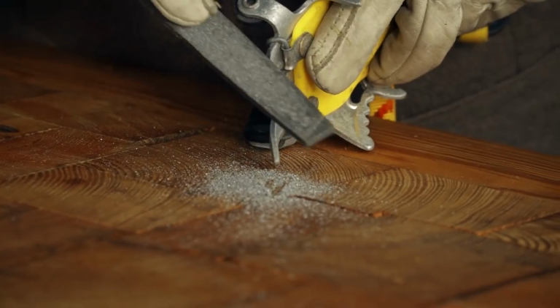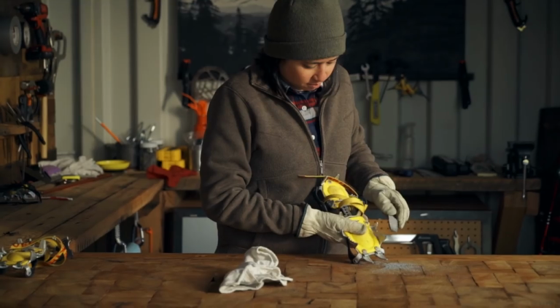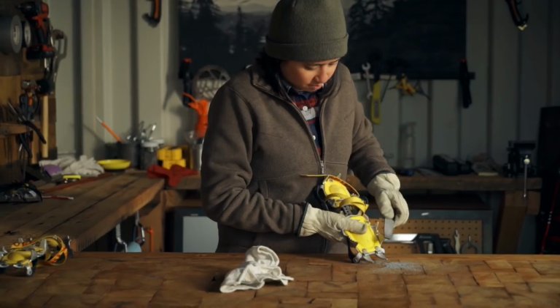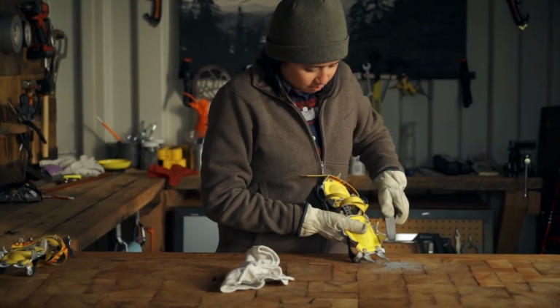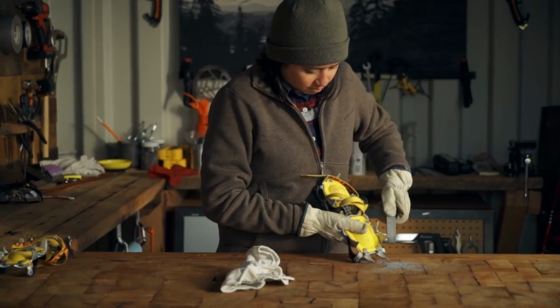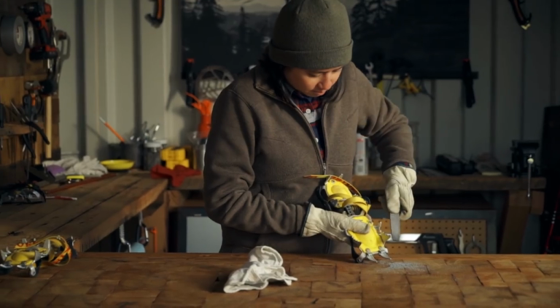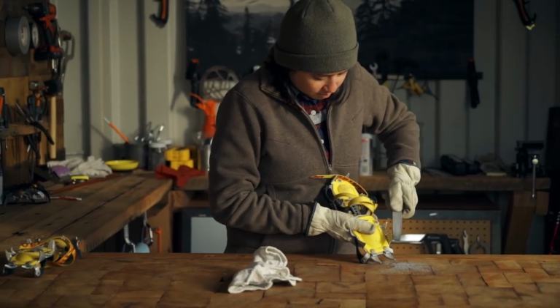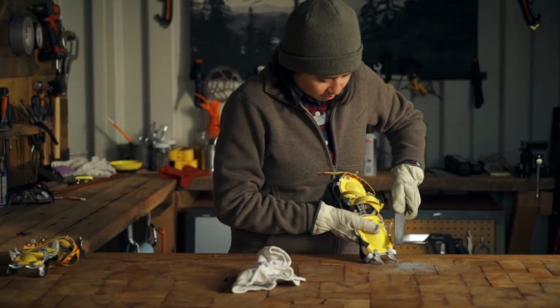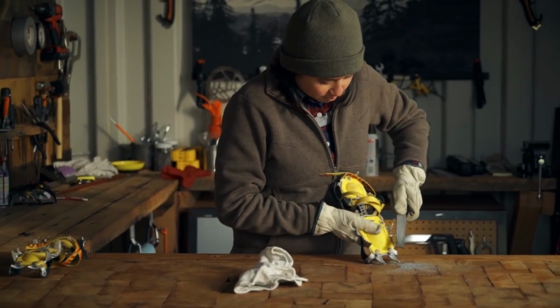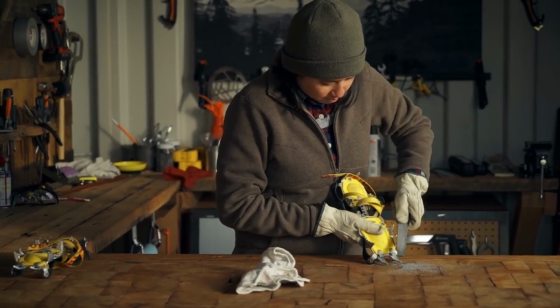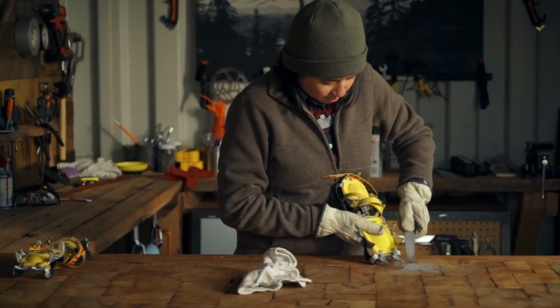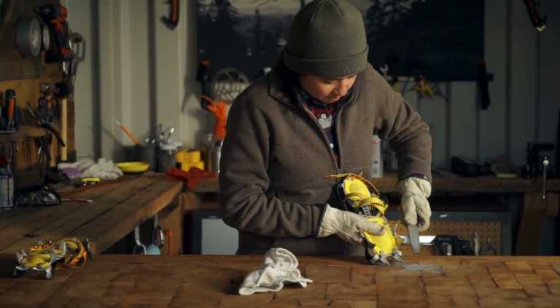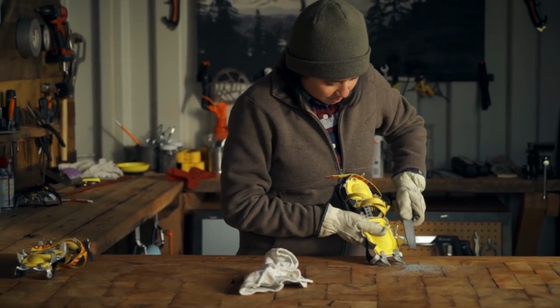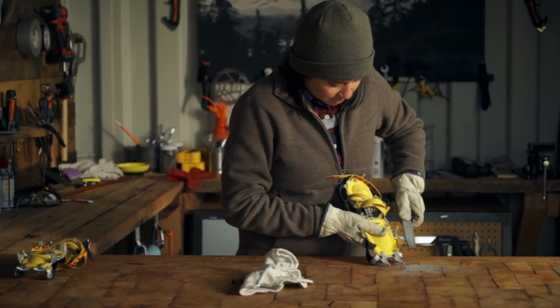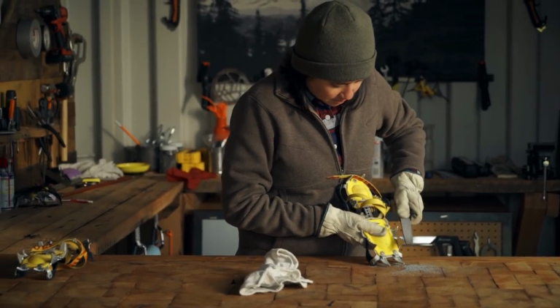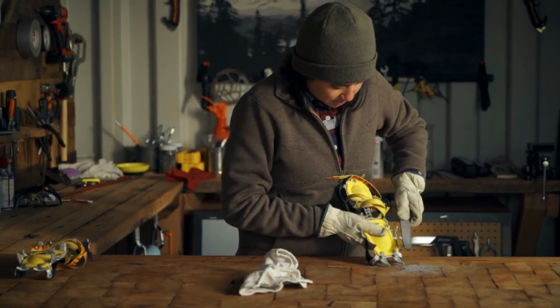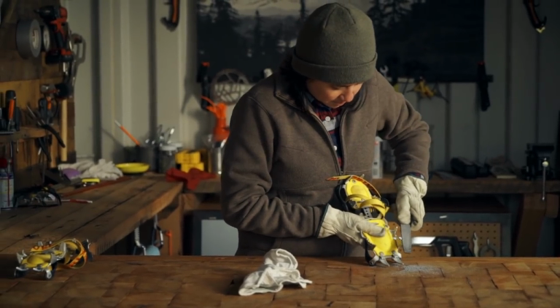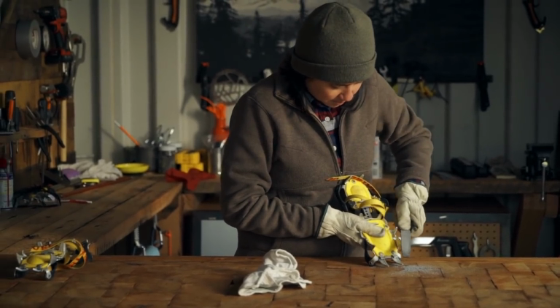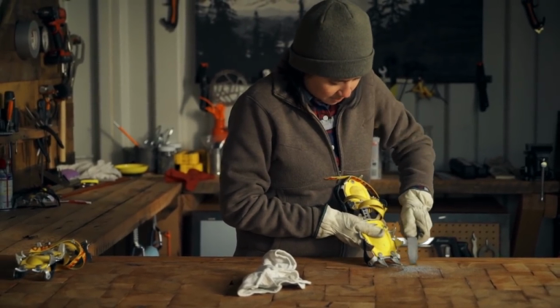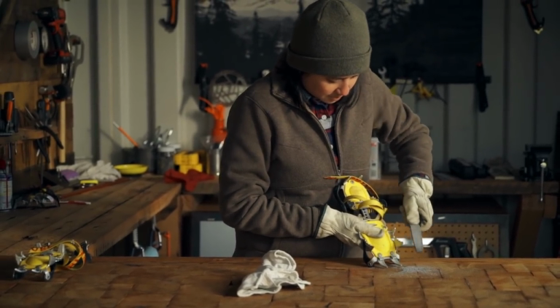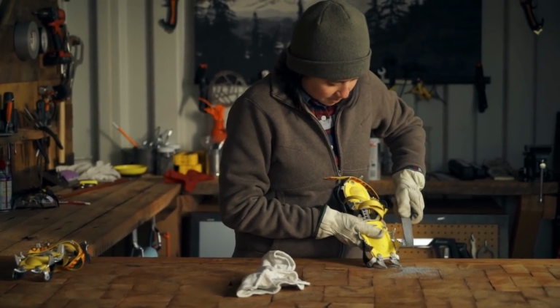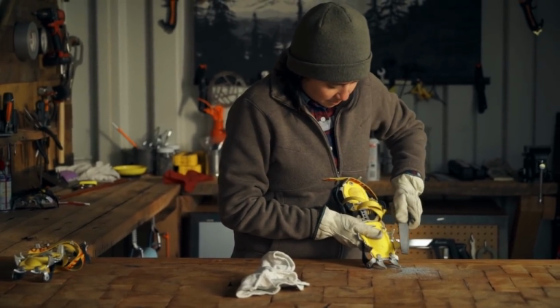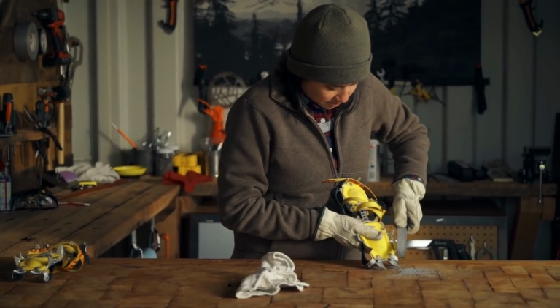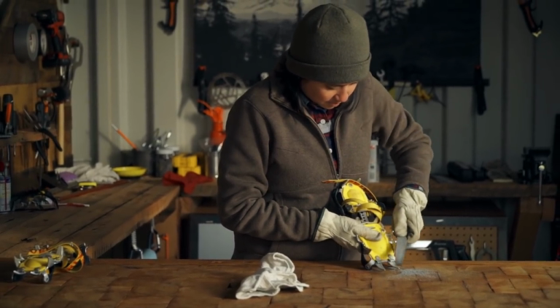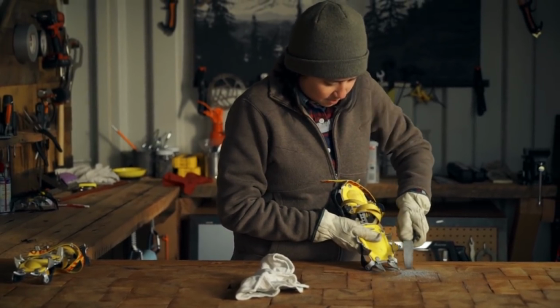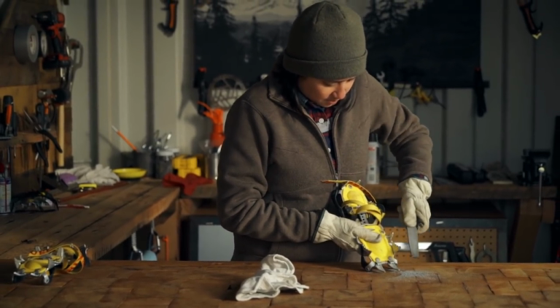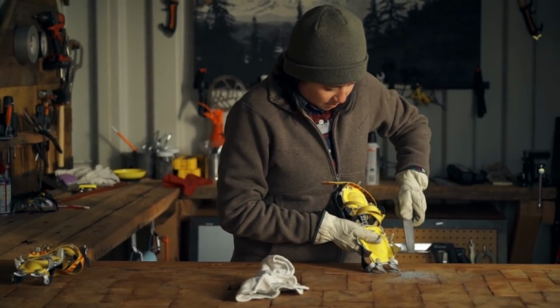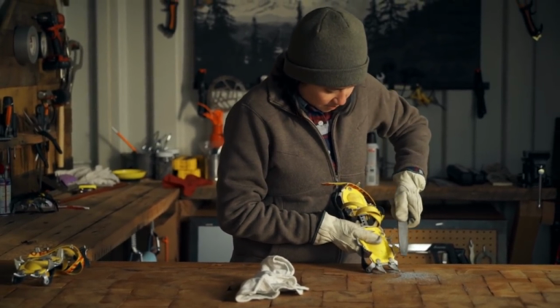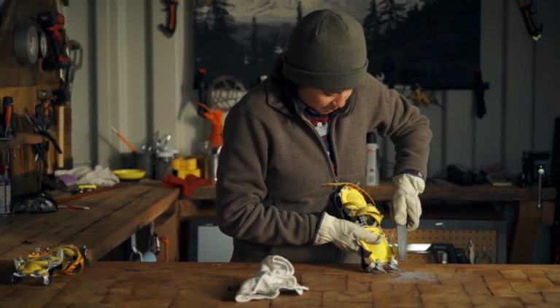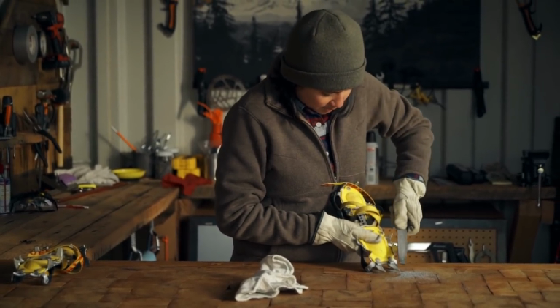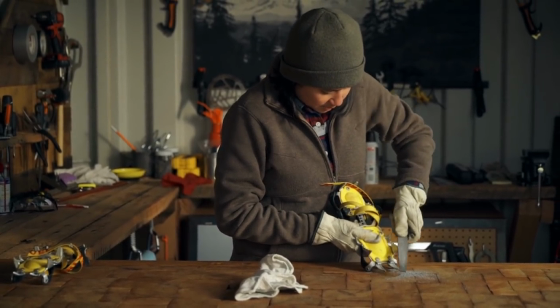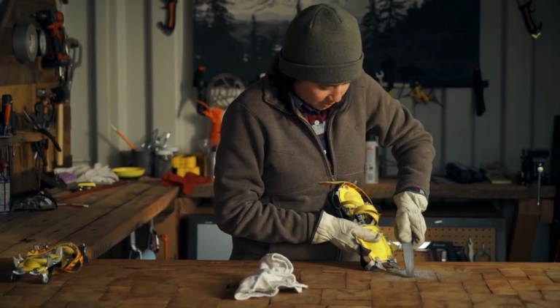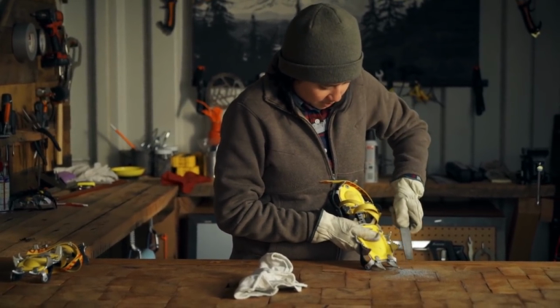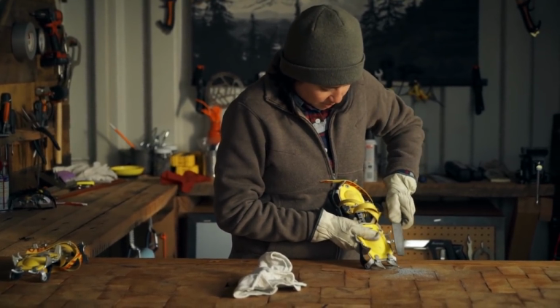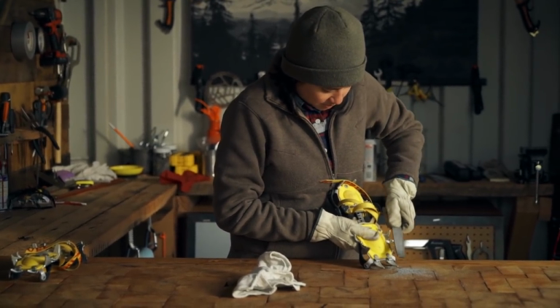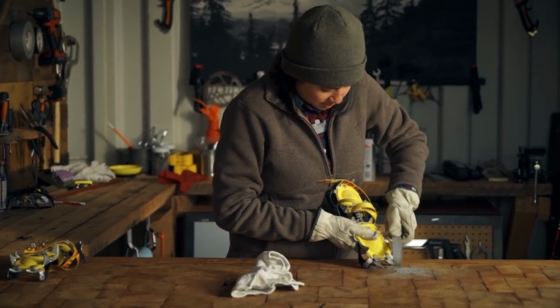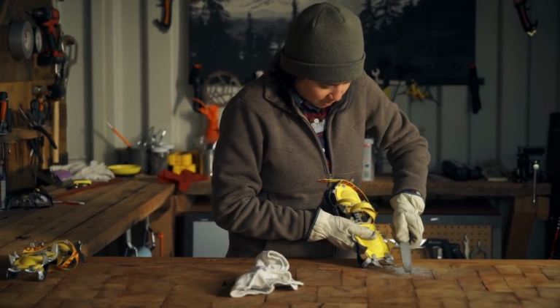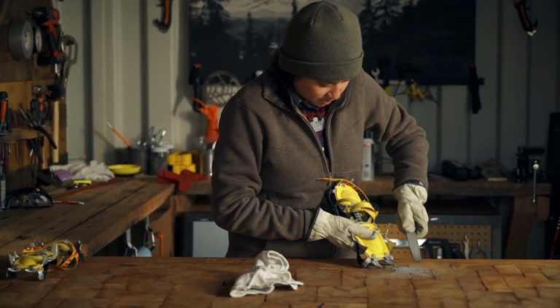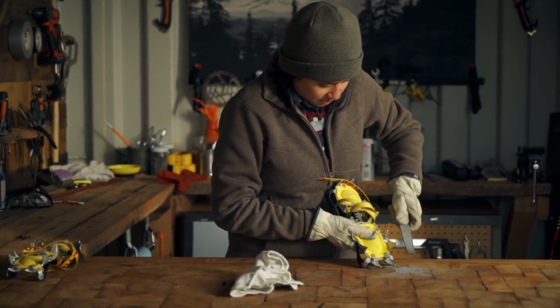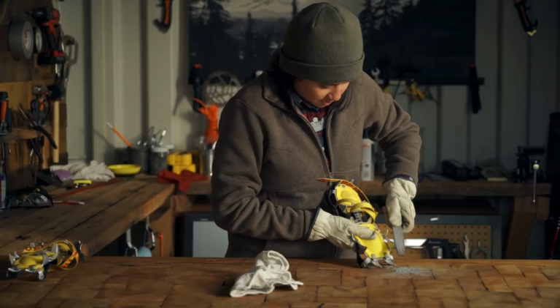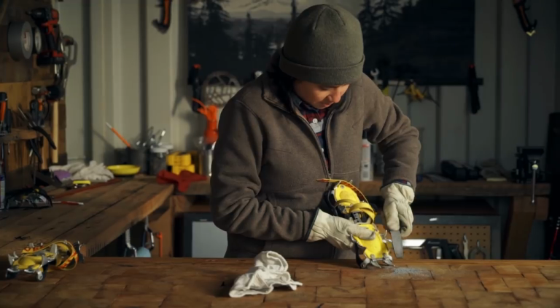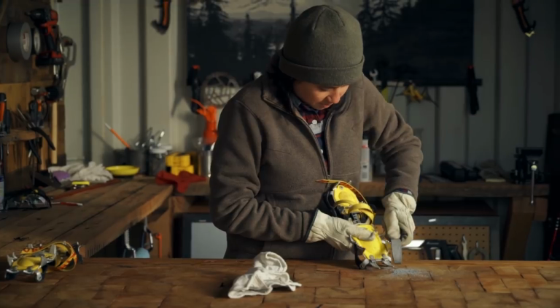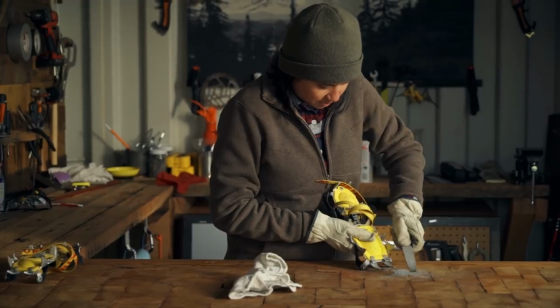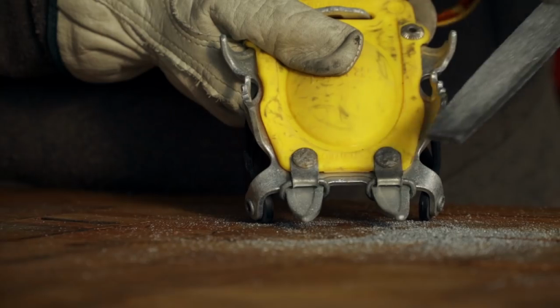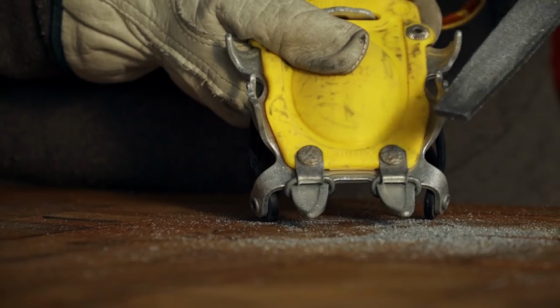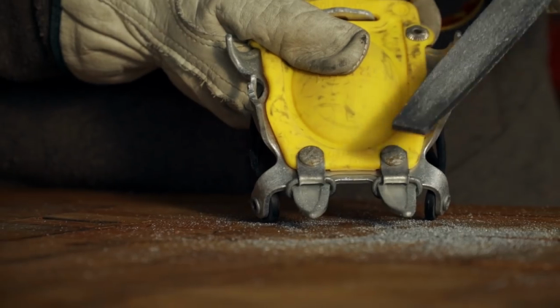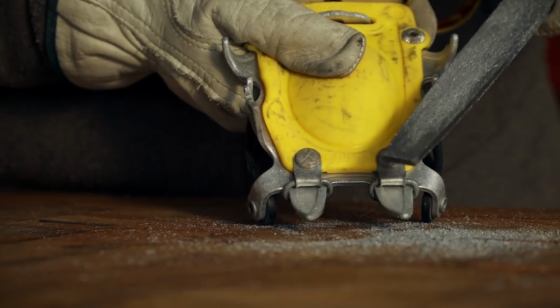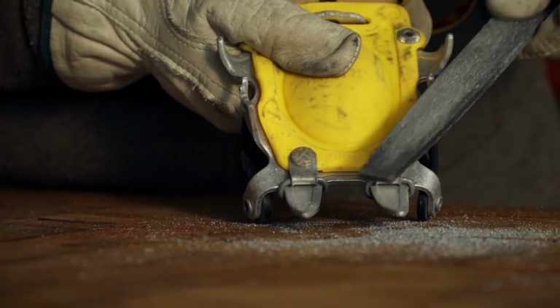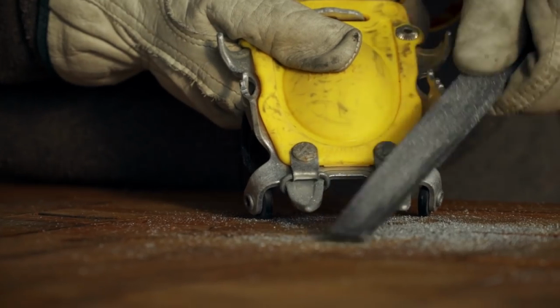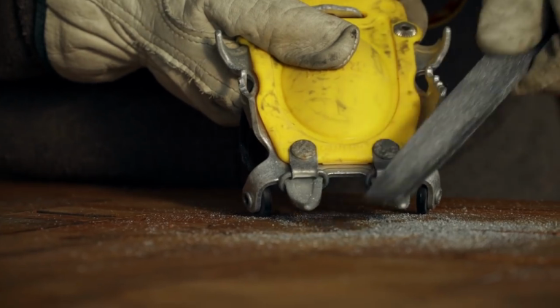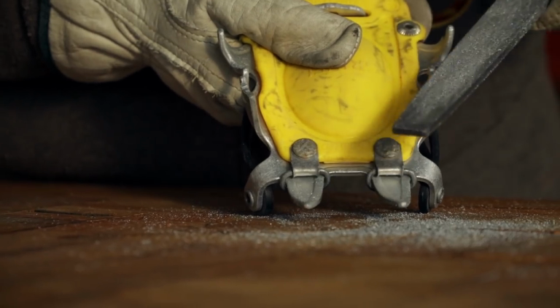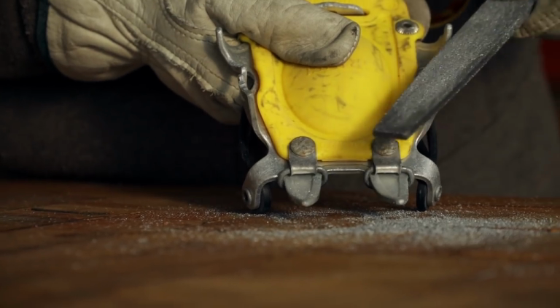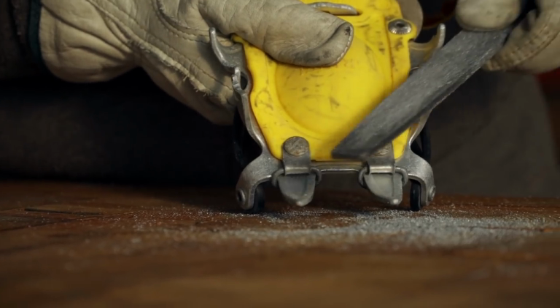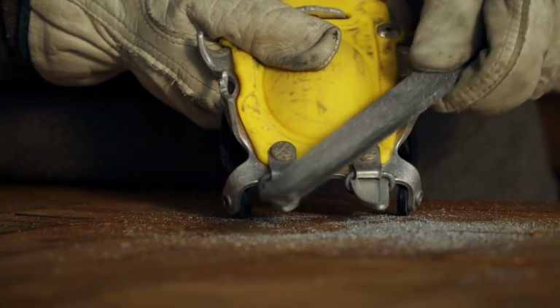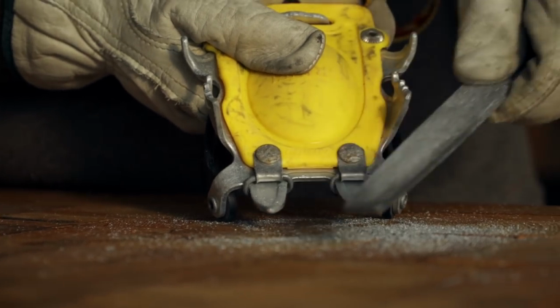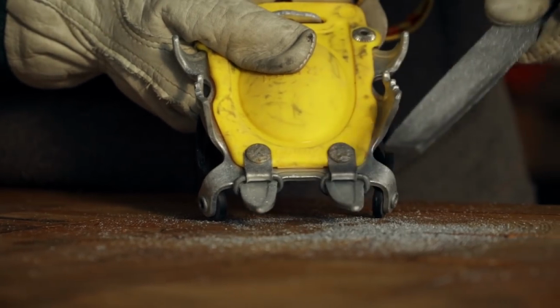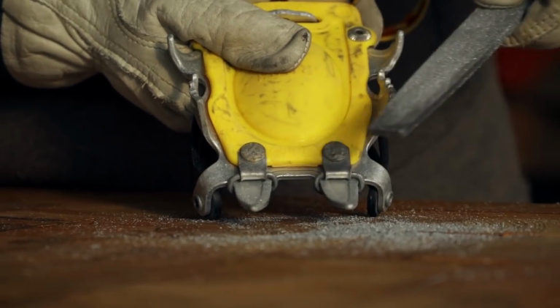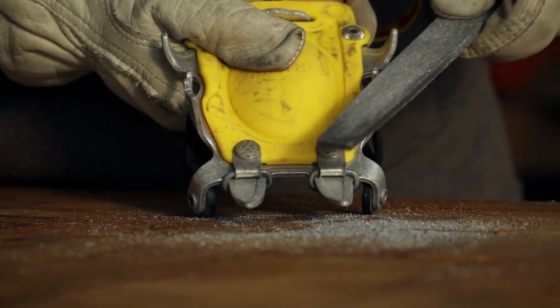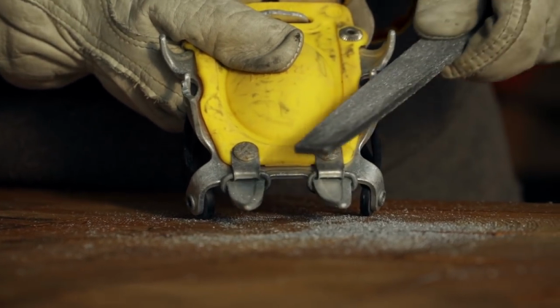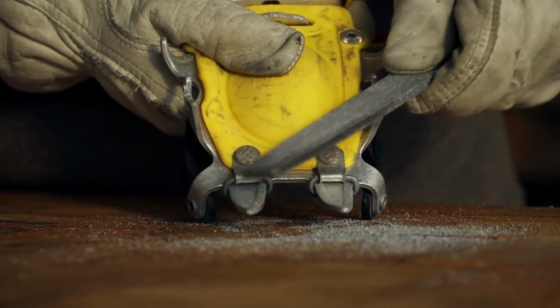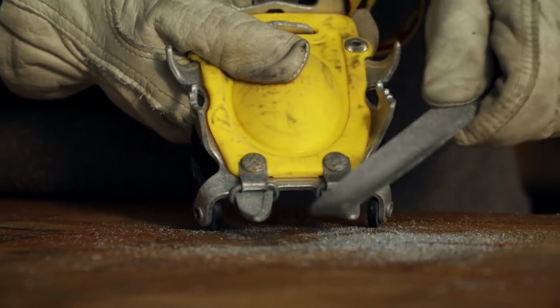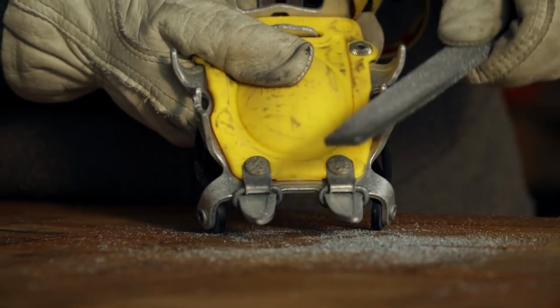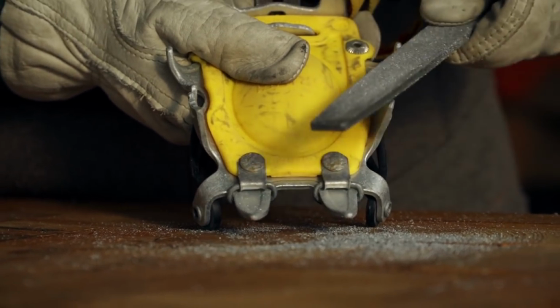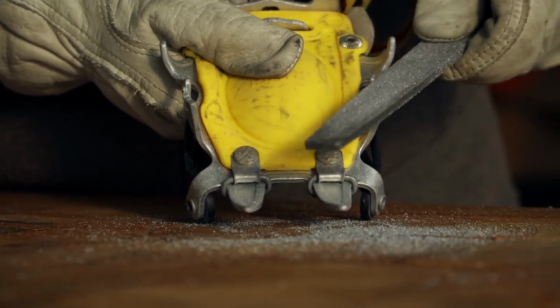Keep going until the point is sharp, and then move on to the next one. Steel crampons will take longer than these aluminum ones.